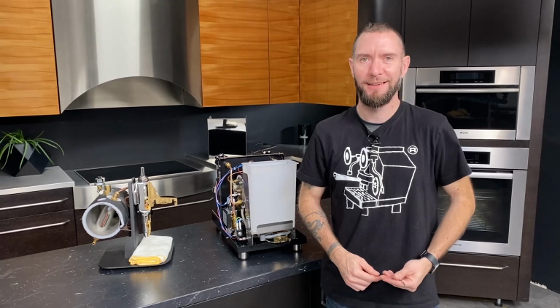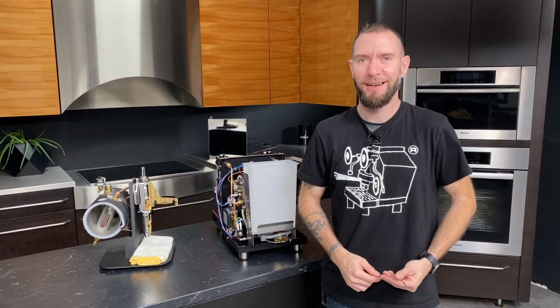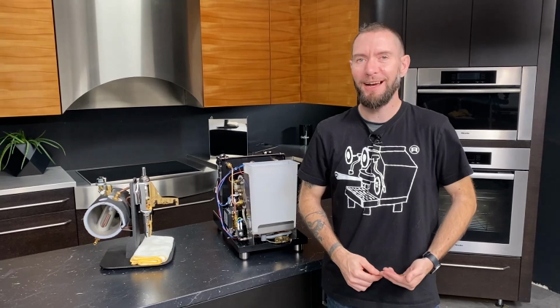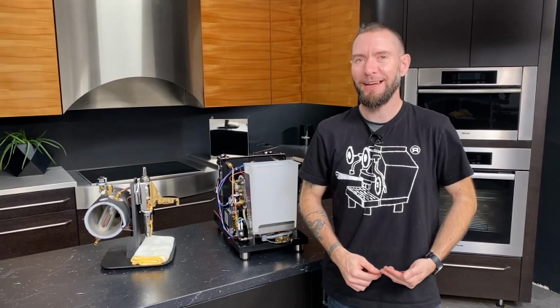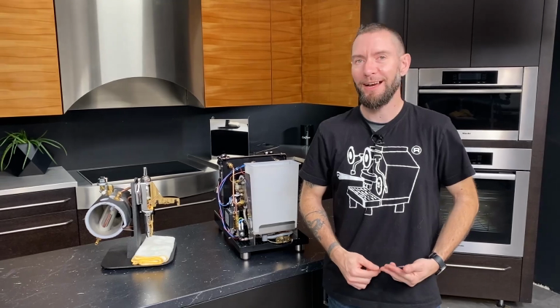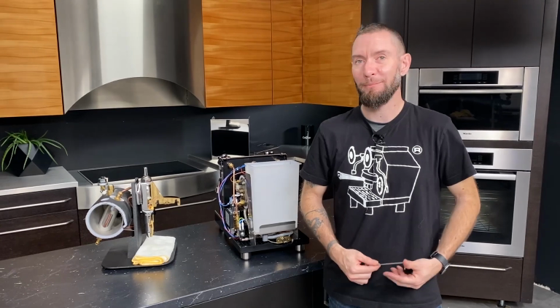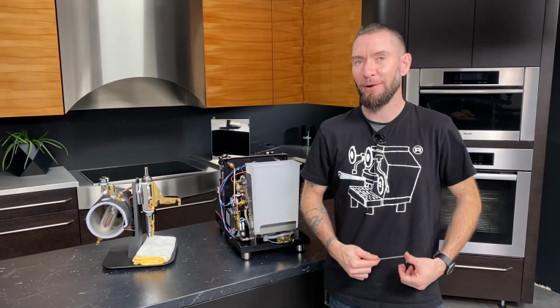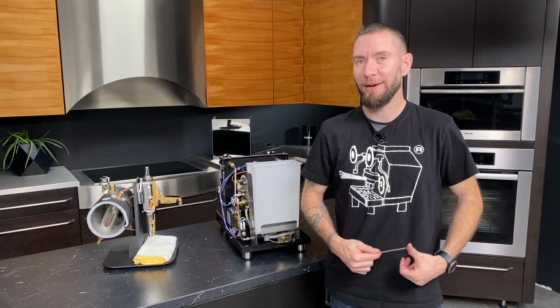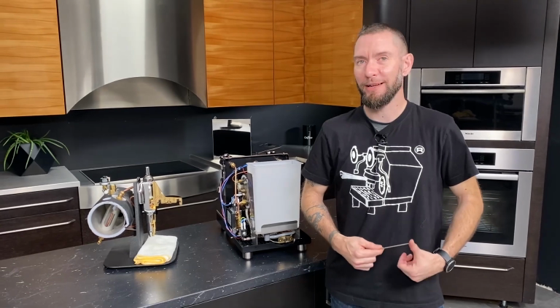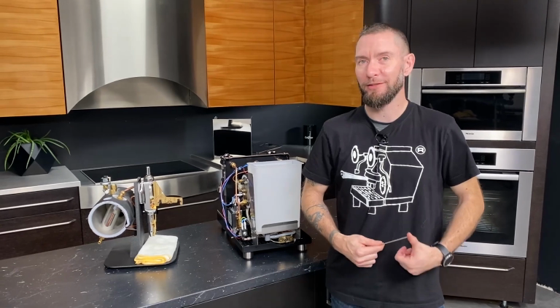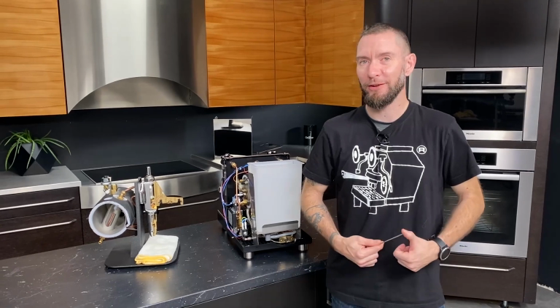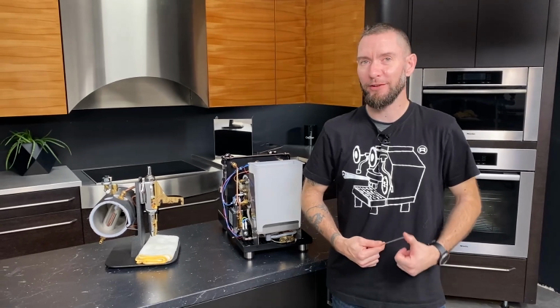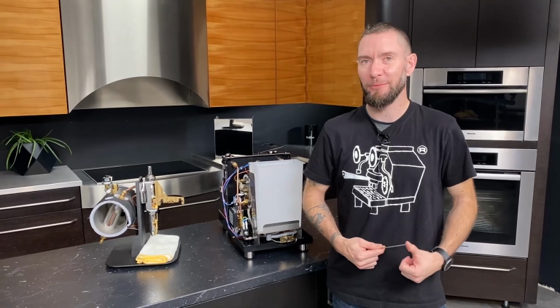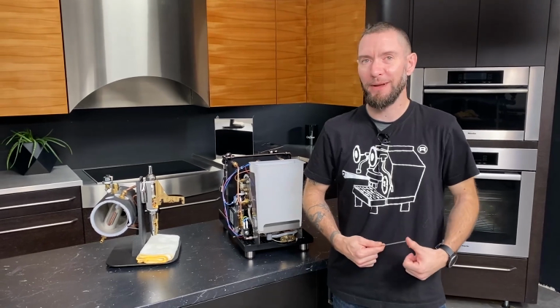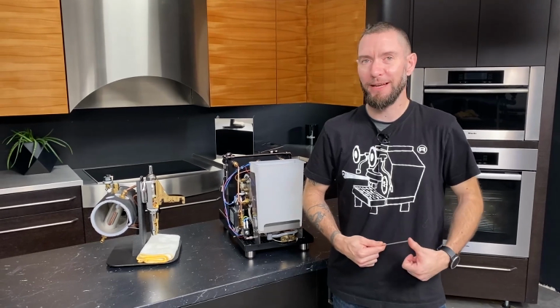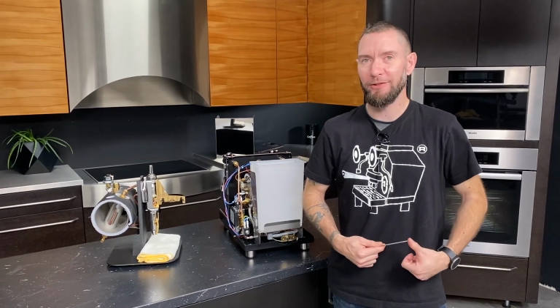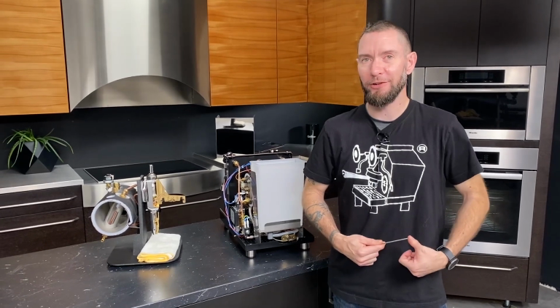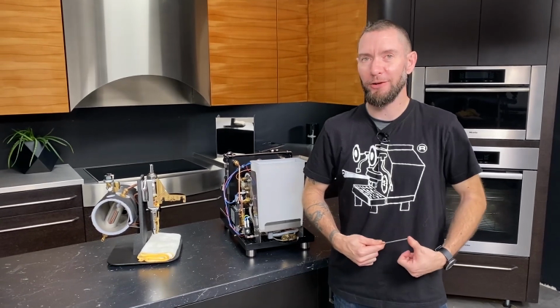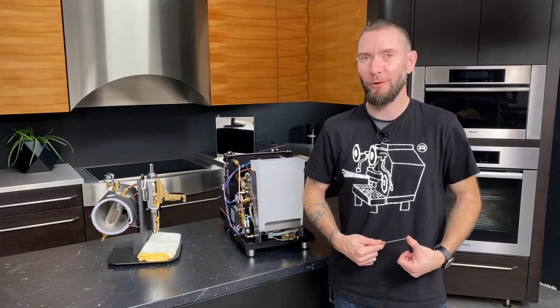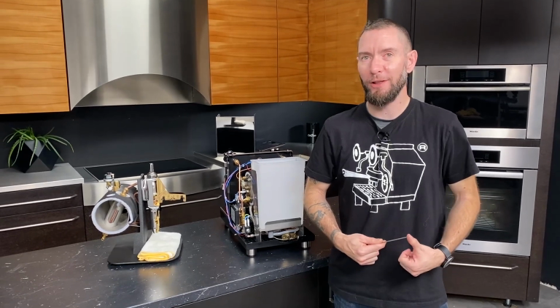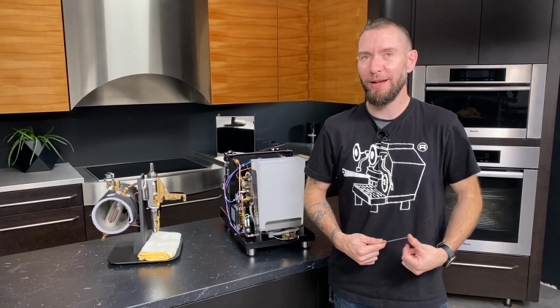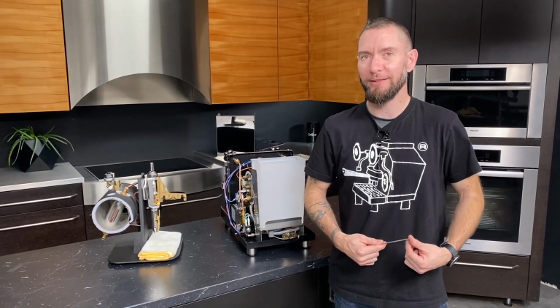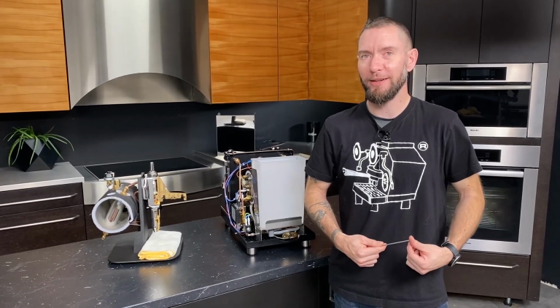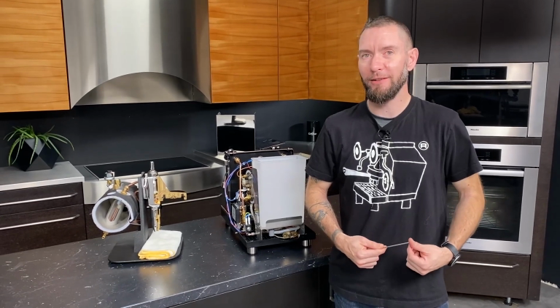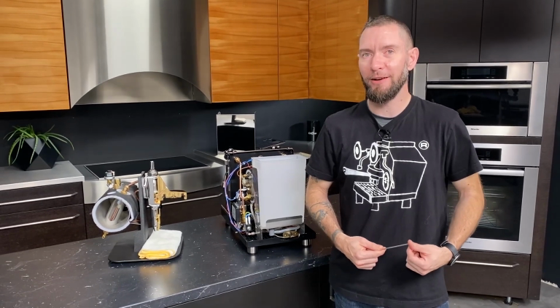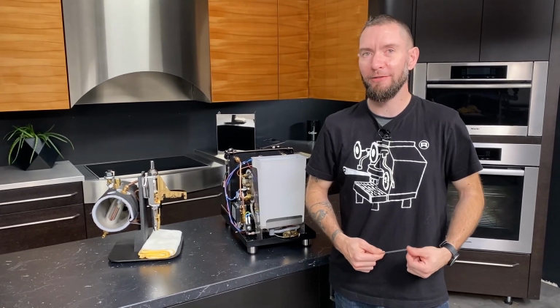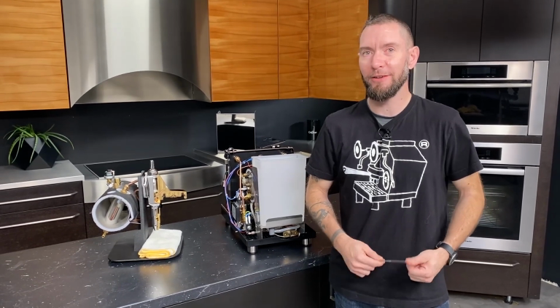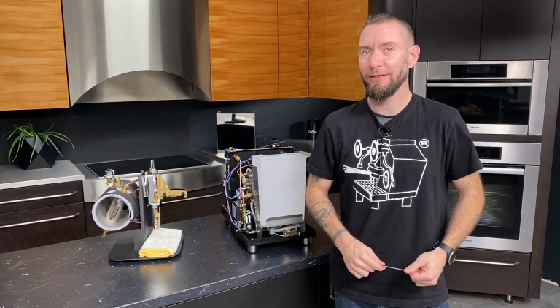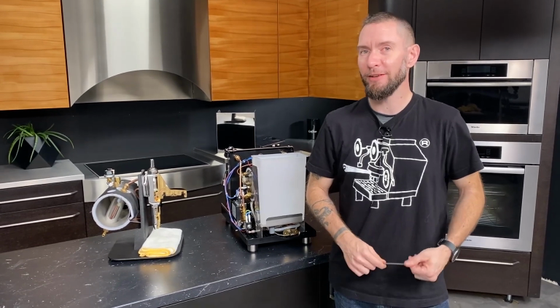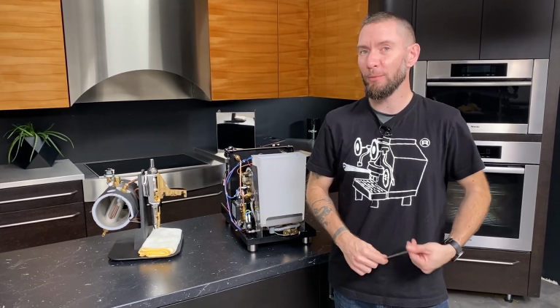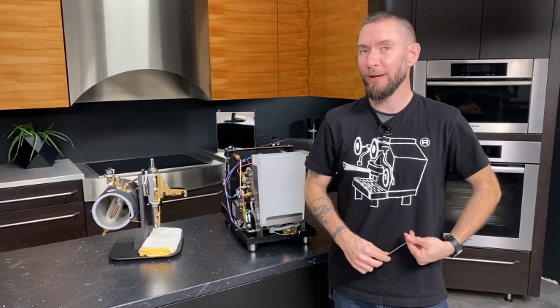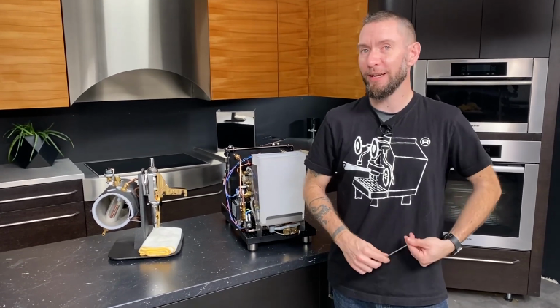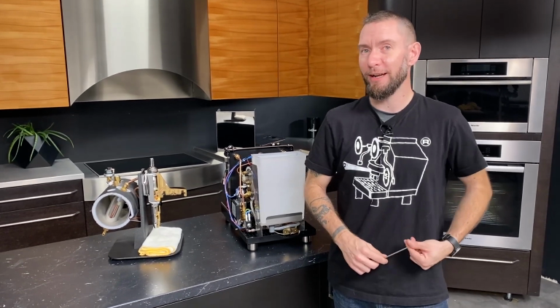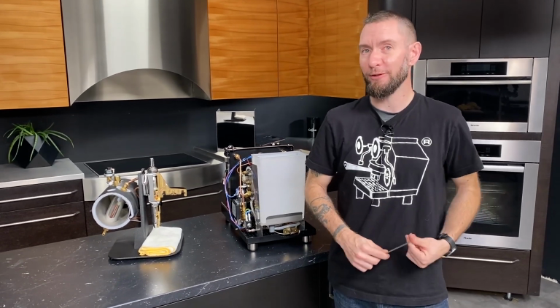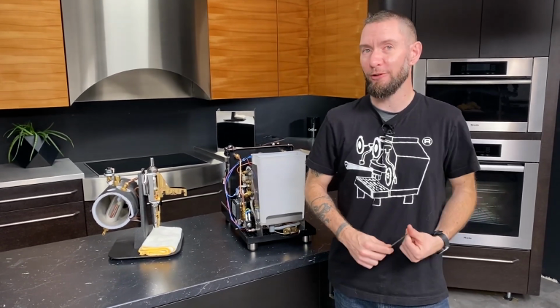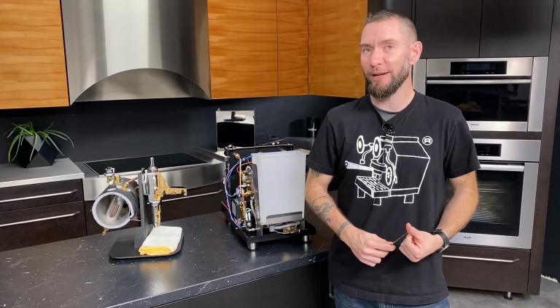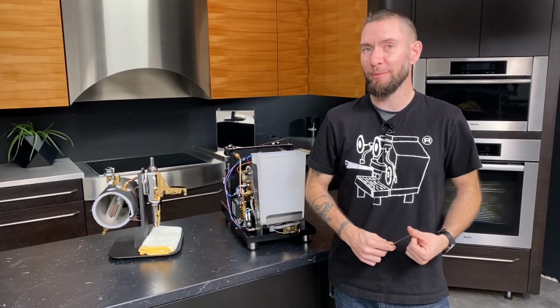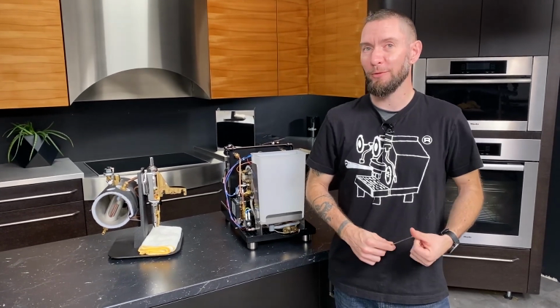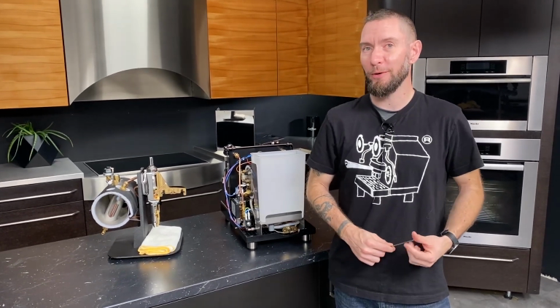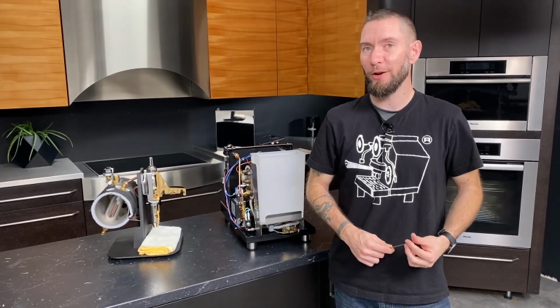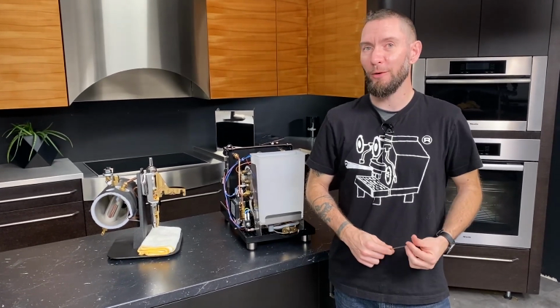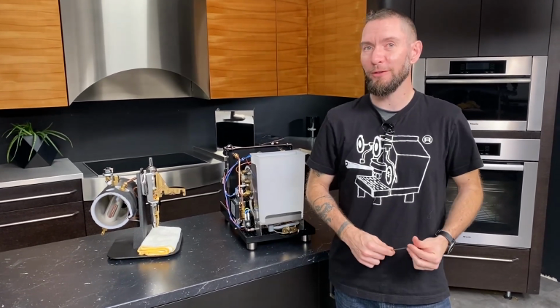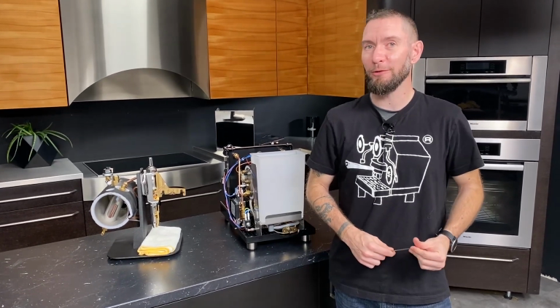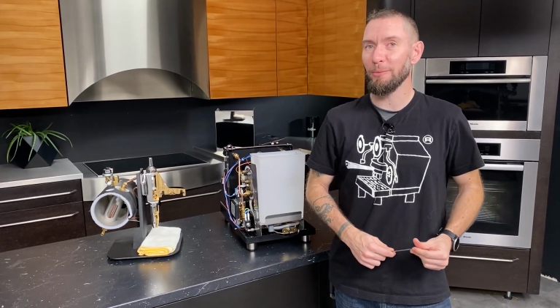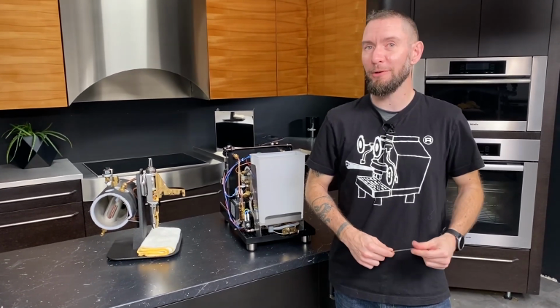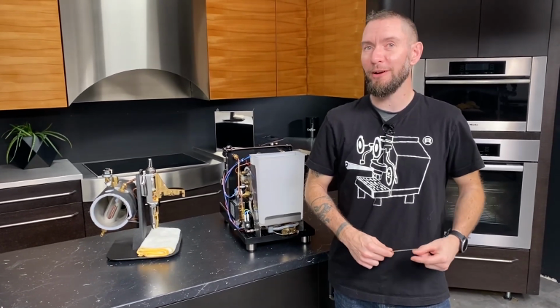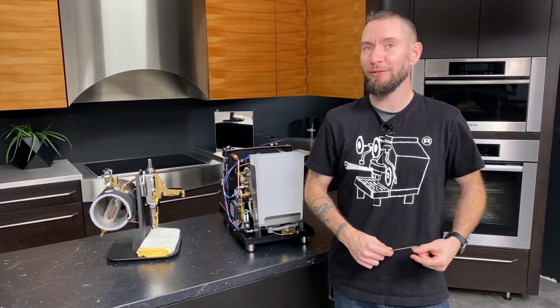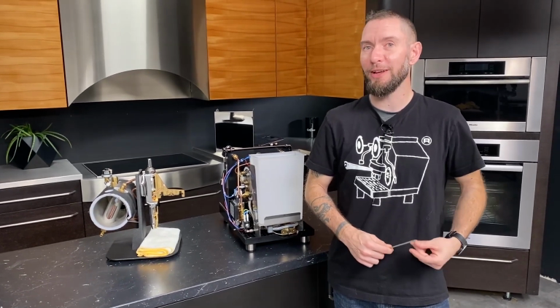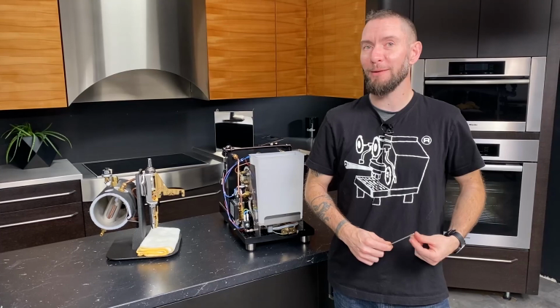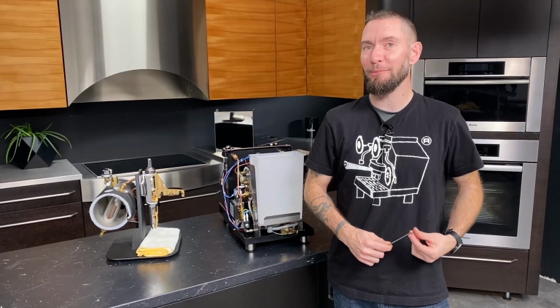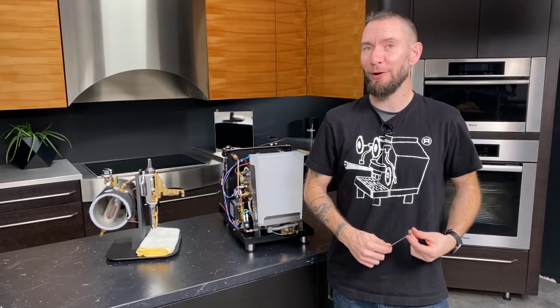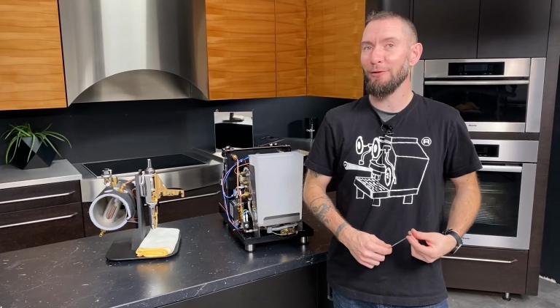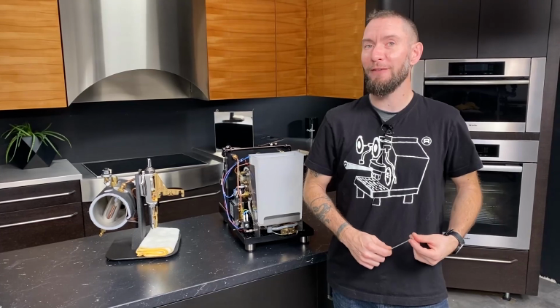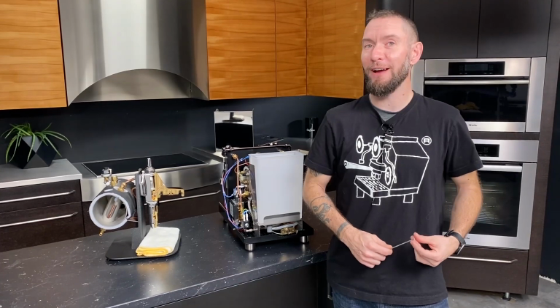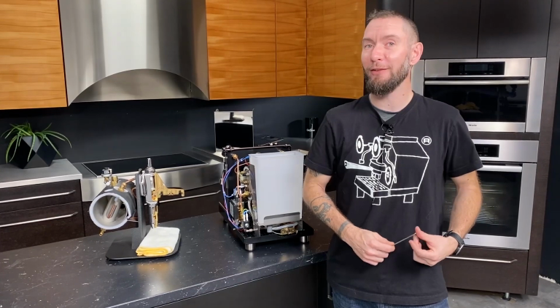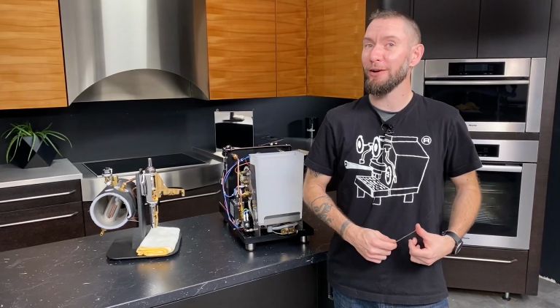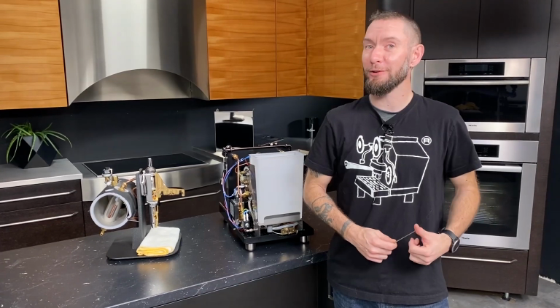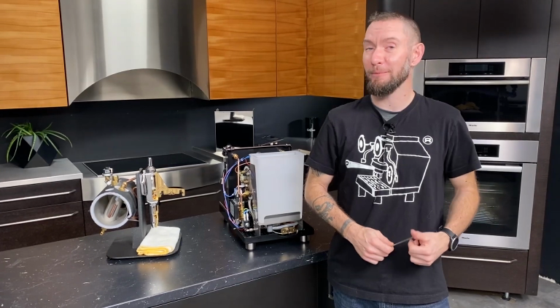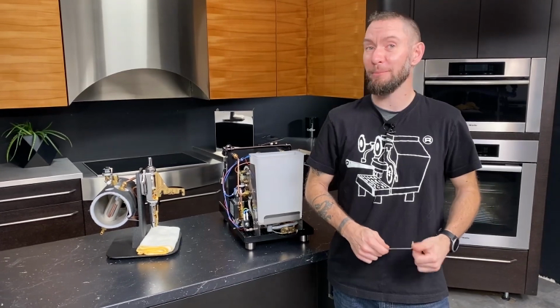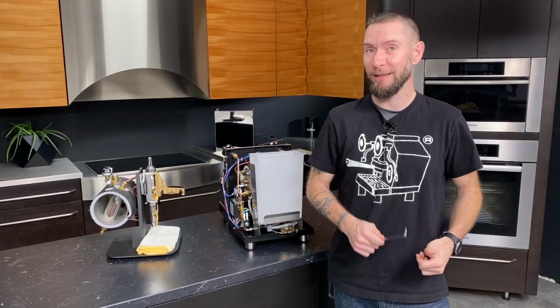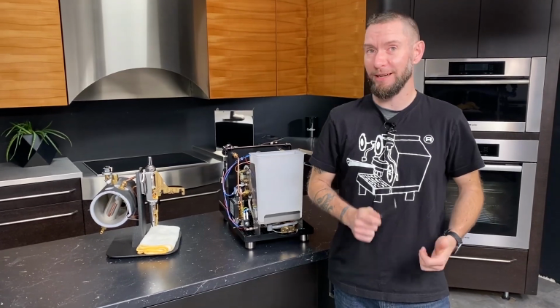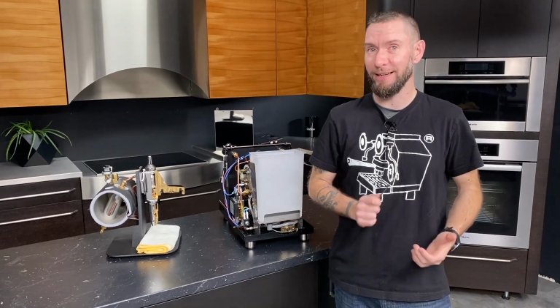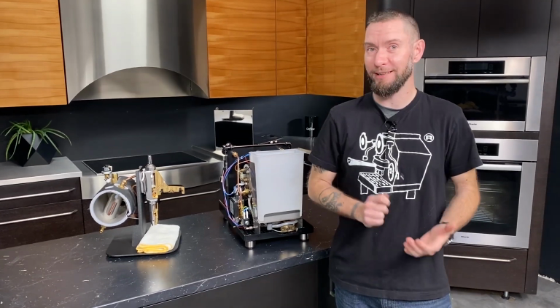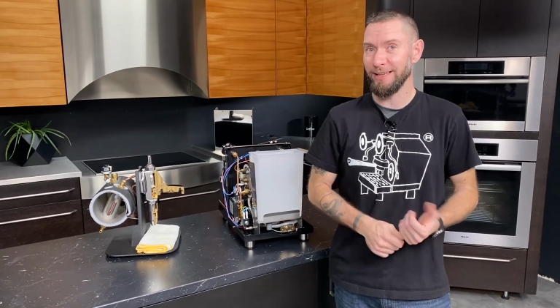Hi, I'm Brian, Service Manager at Whole Latte Love. This week on Cribs, we're going through the Profitech Pro 500 PID.